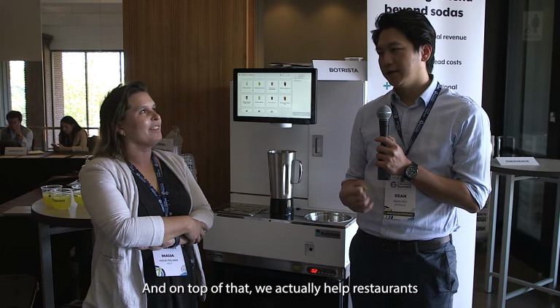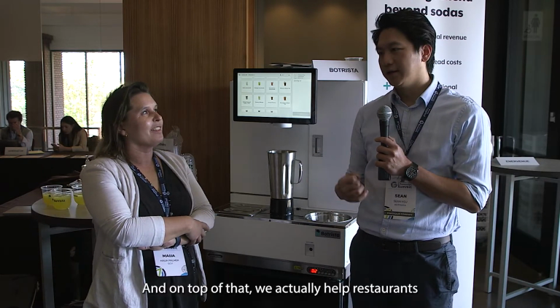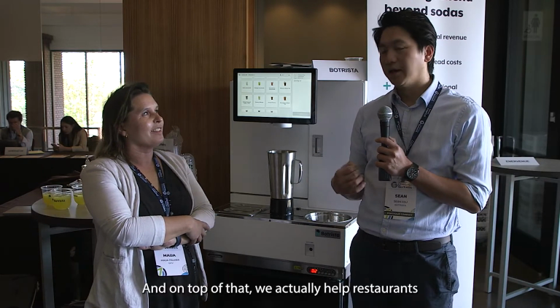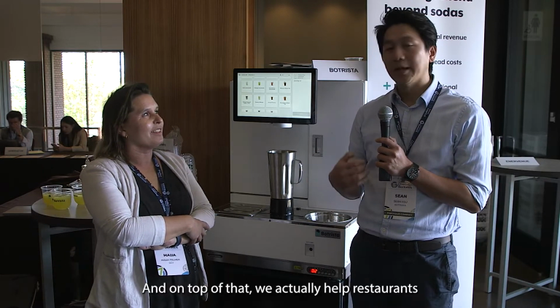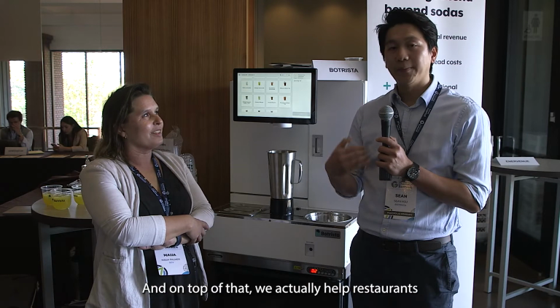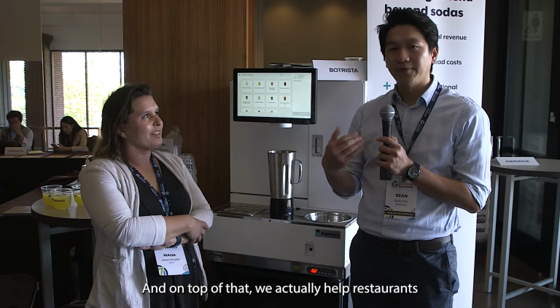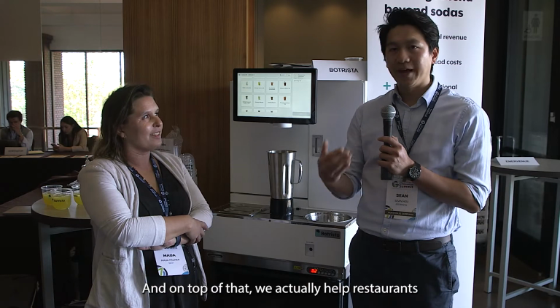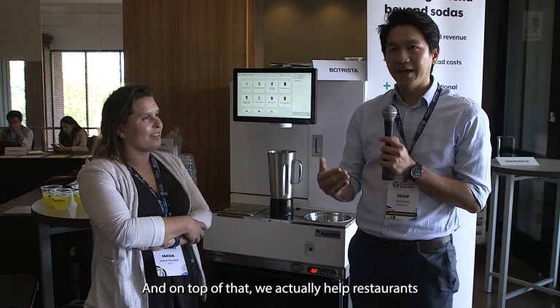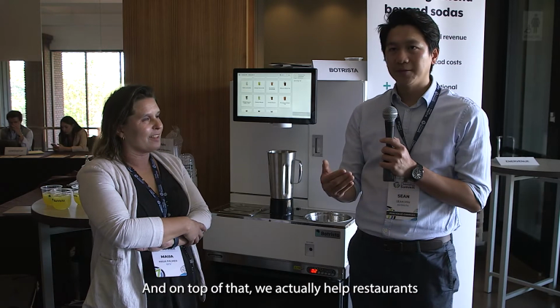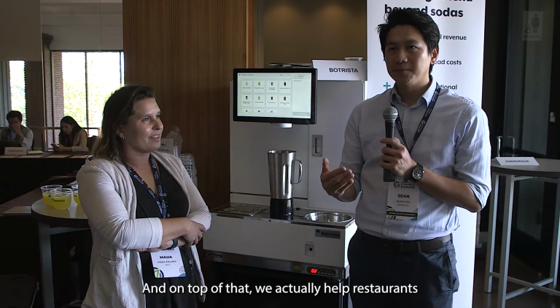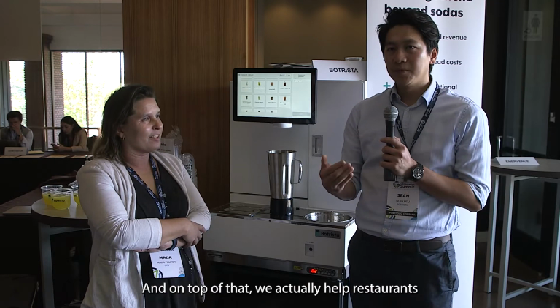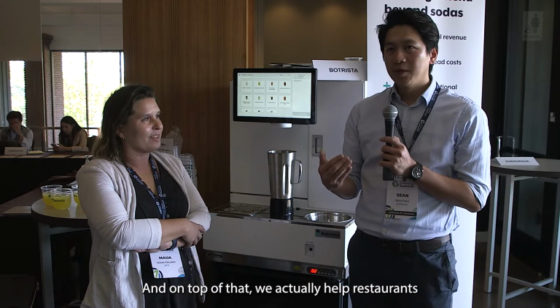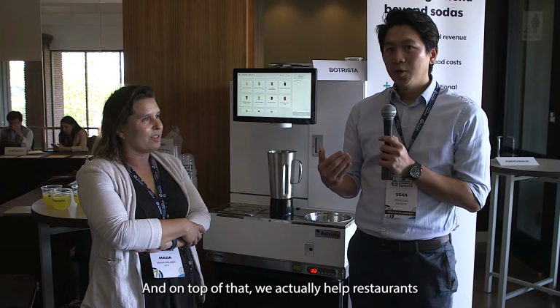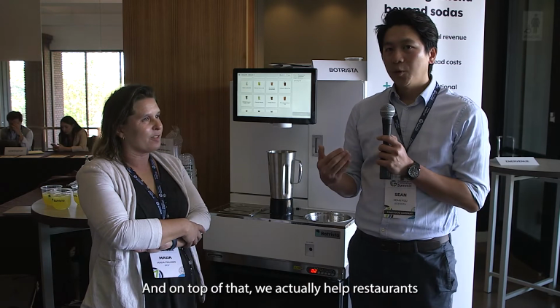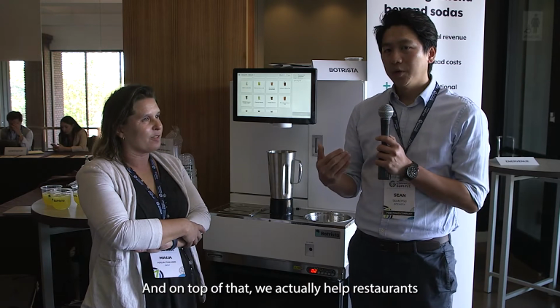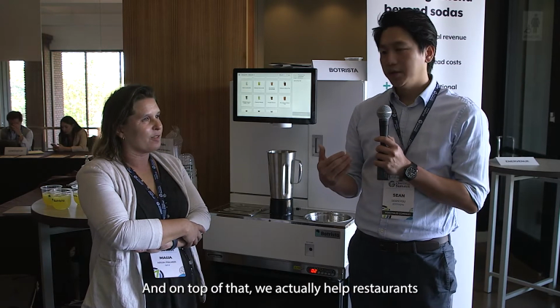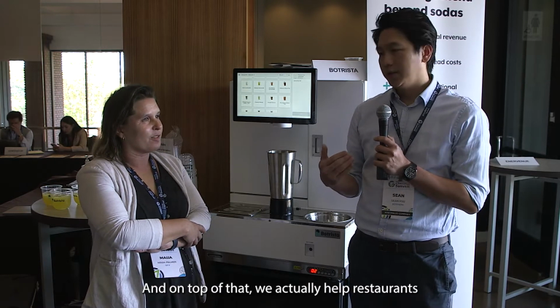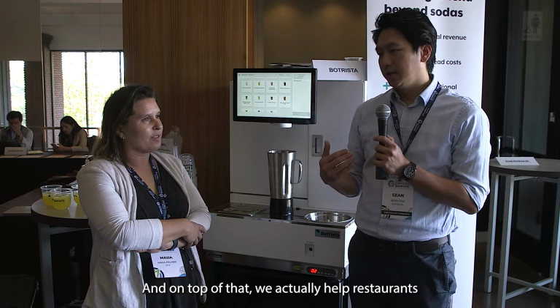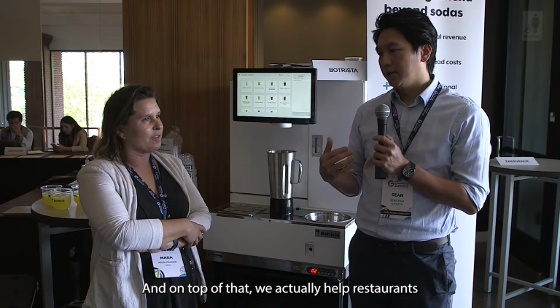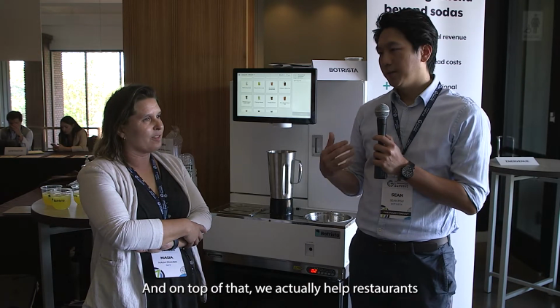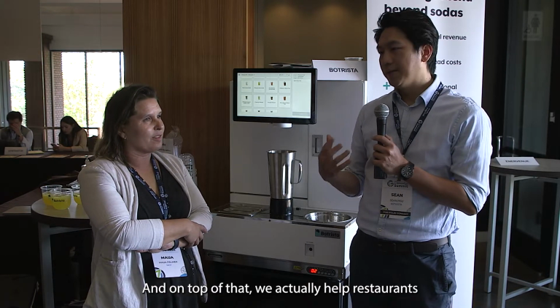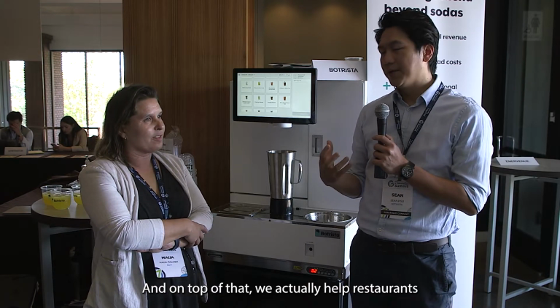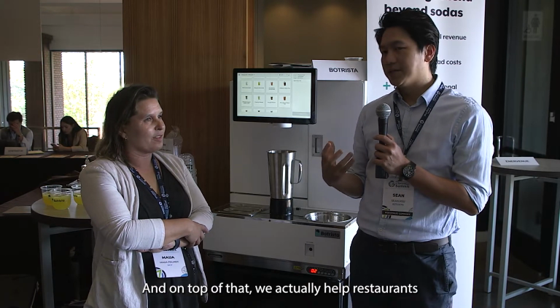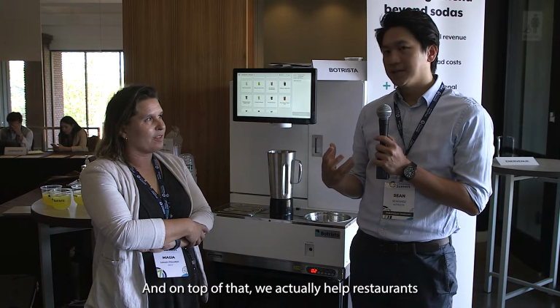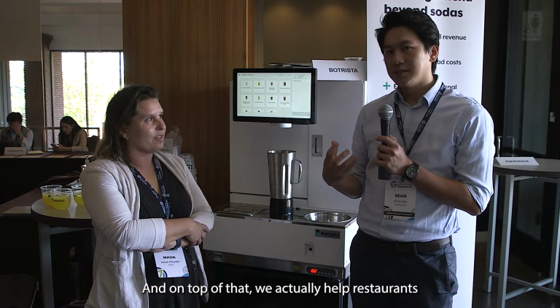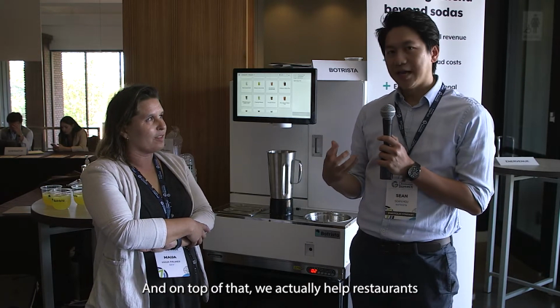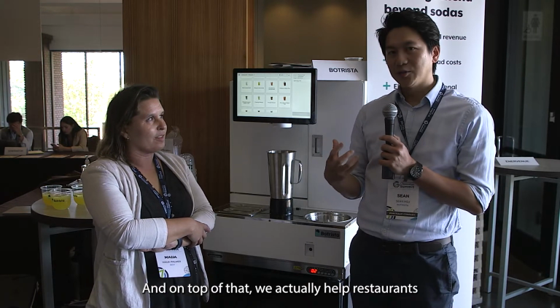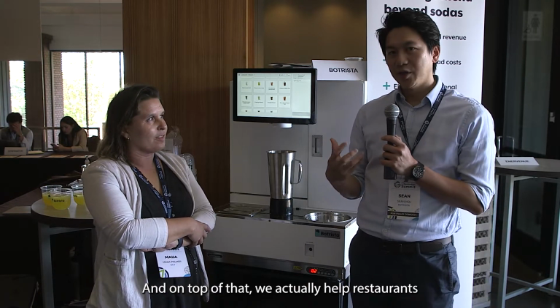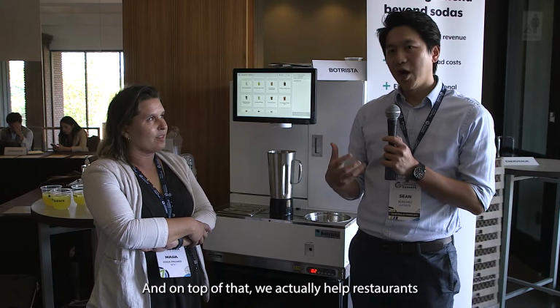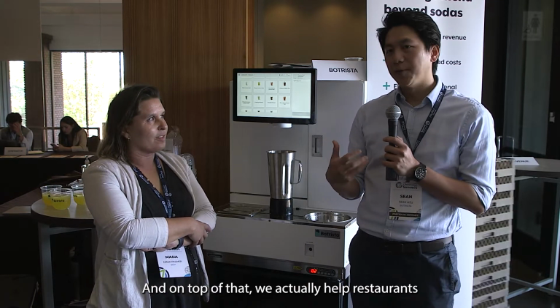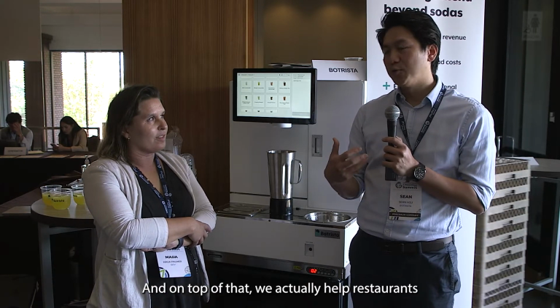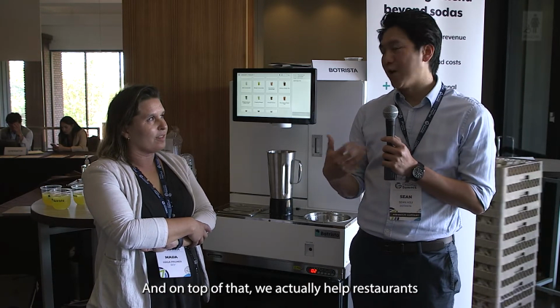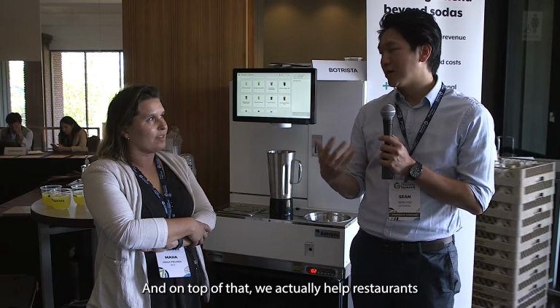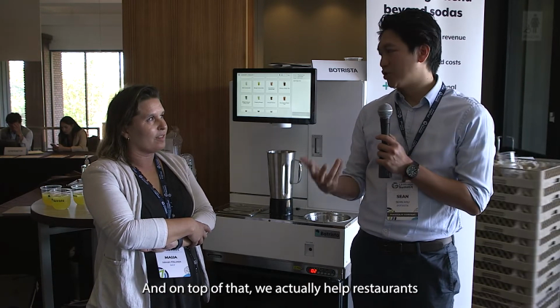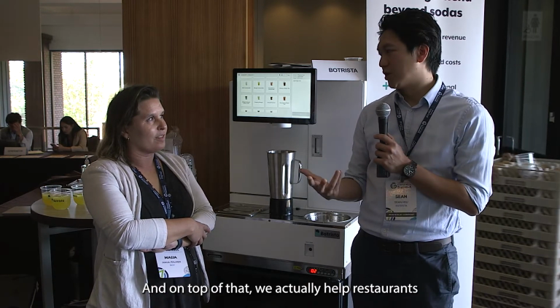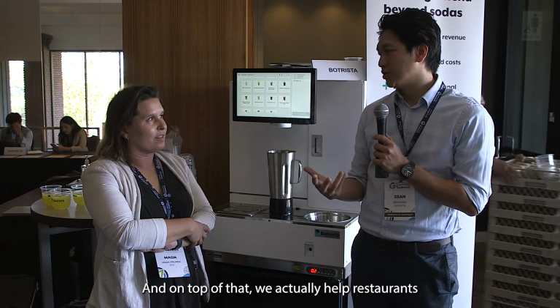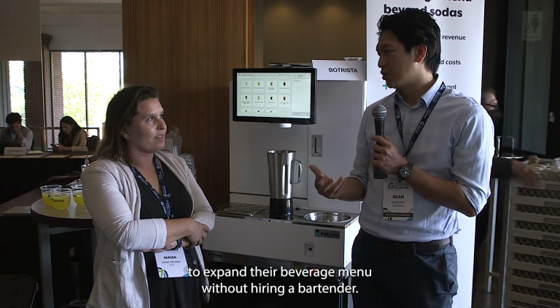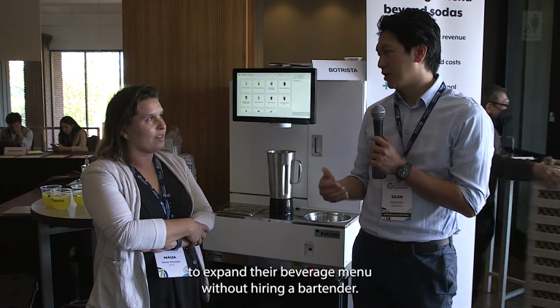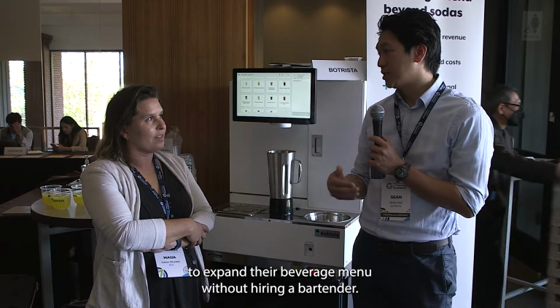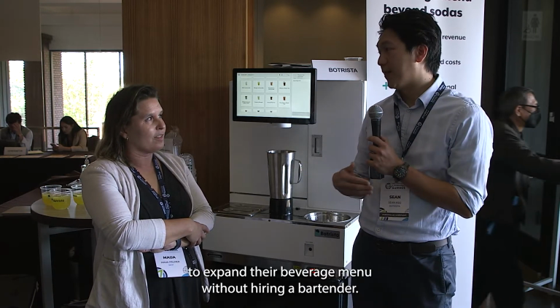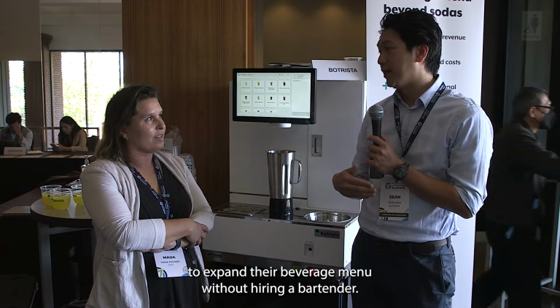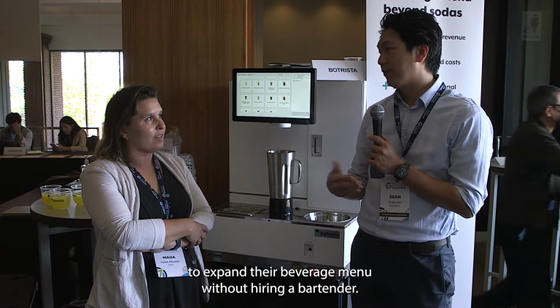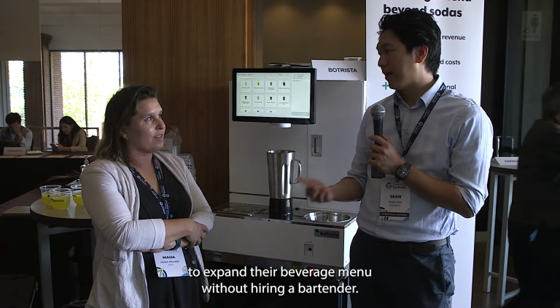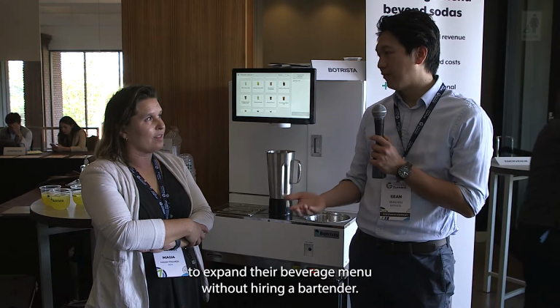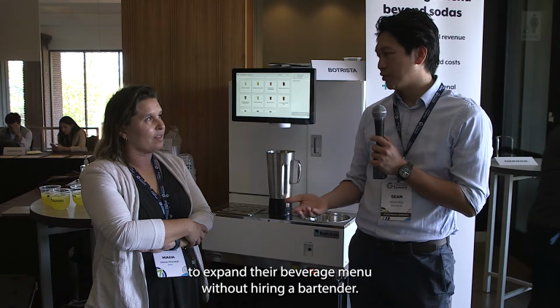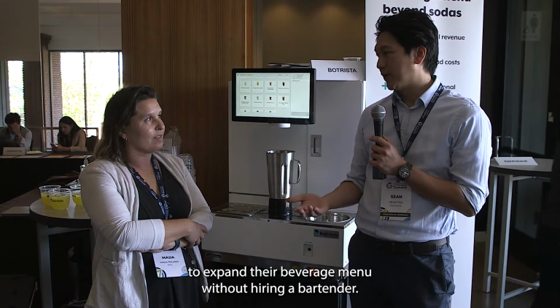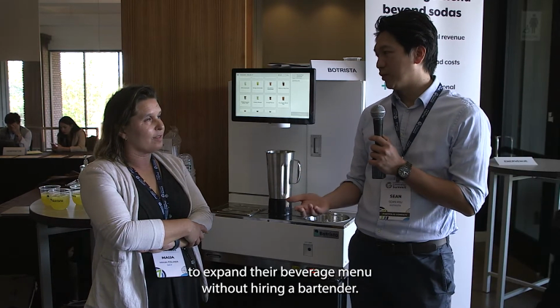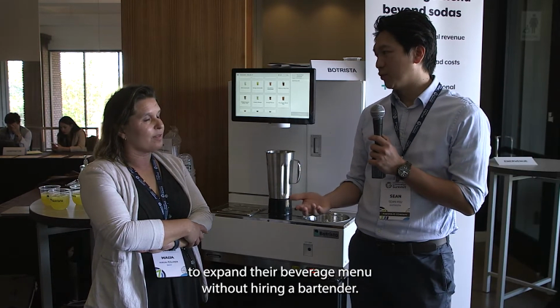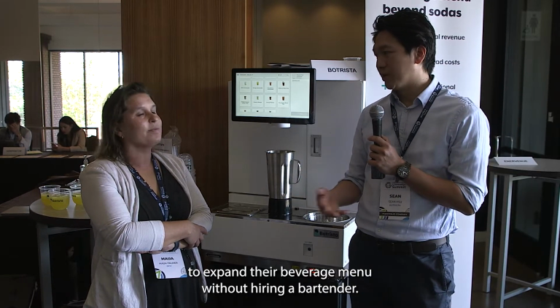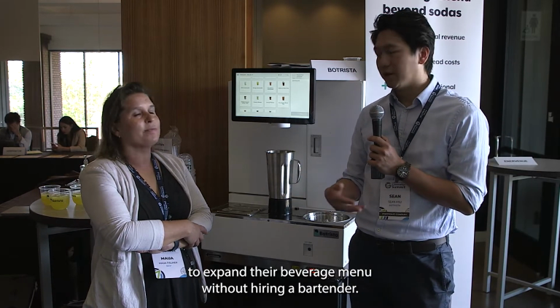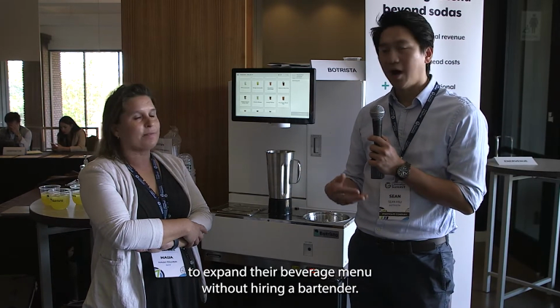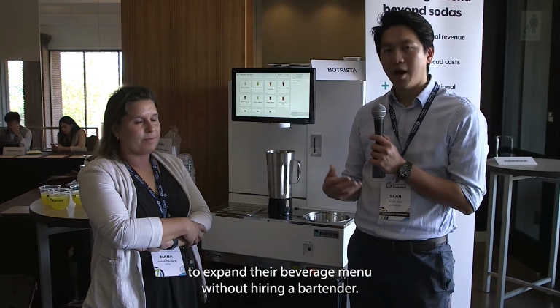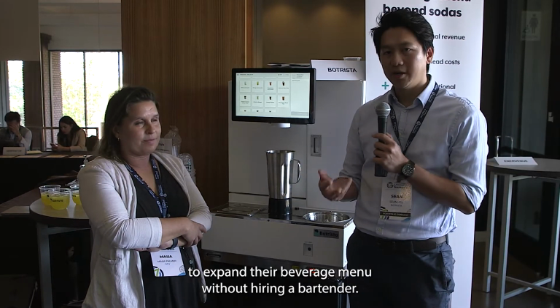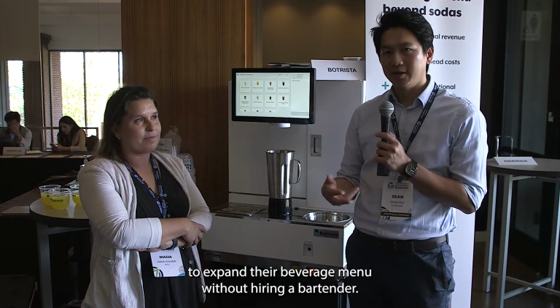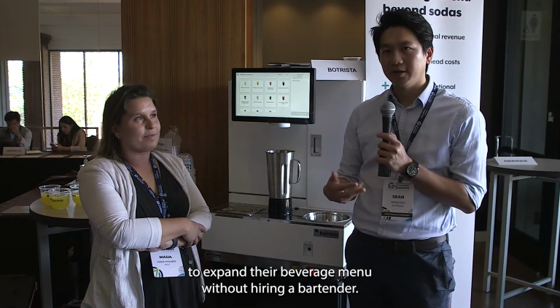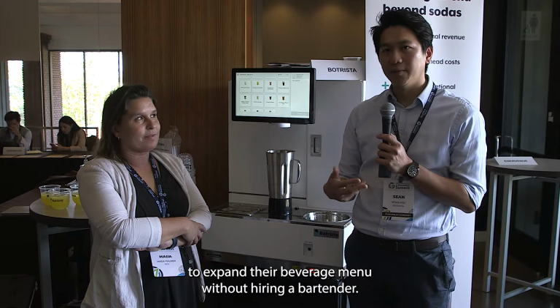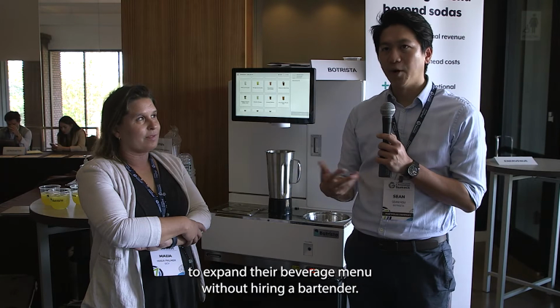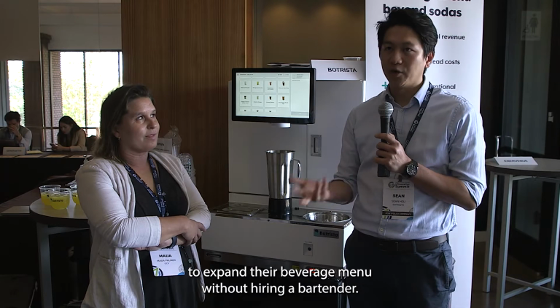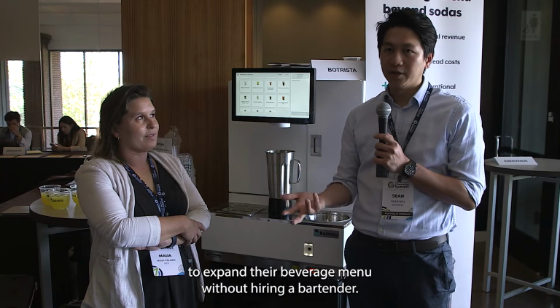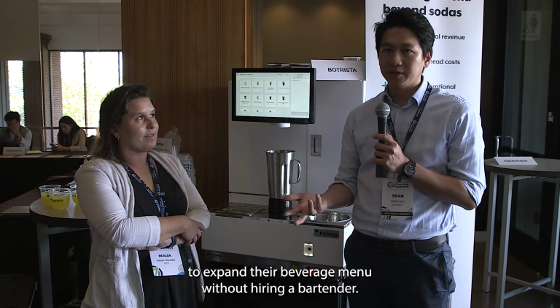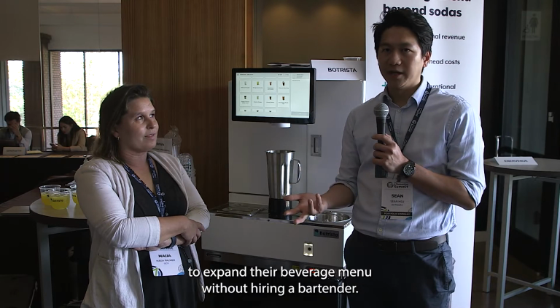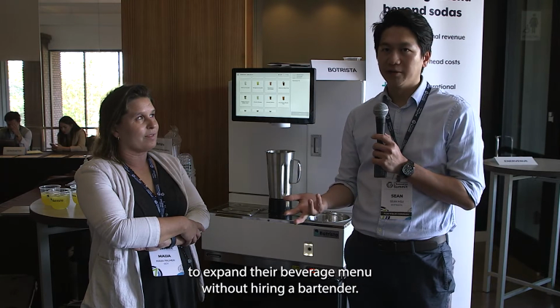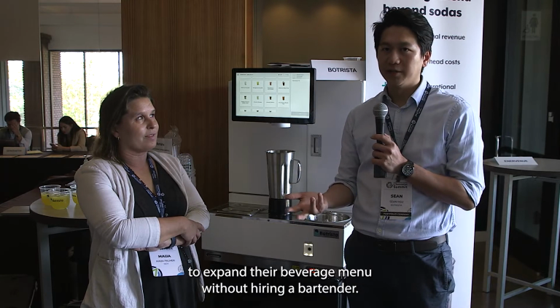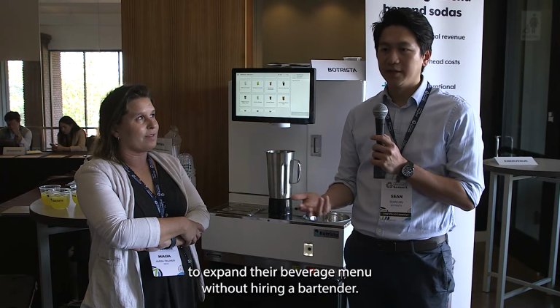On top of that, the main business is actually helping restaurants expand their beverage menu without hiring a bartender.